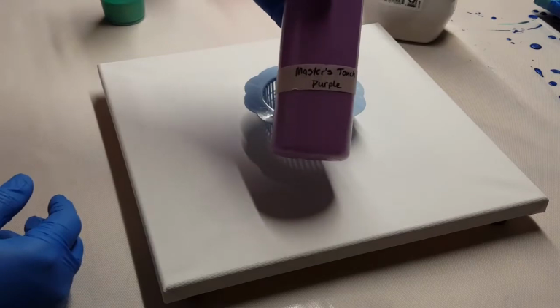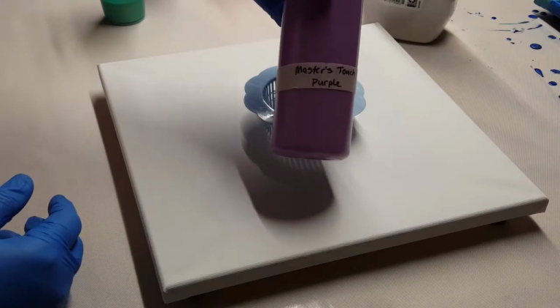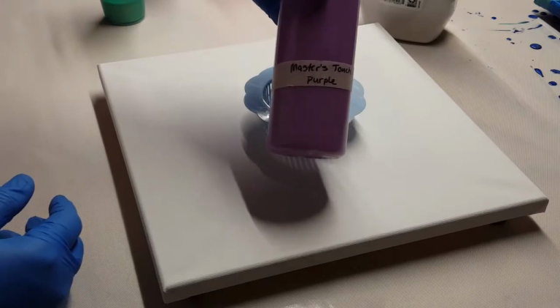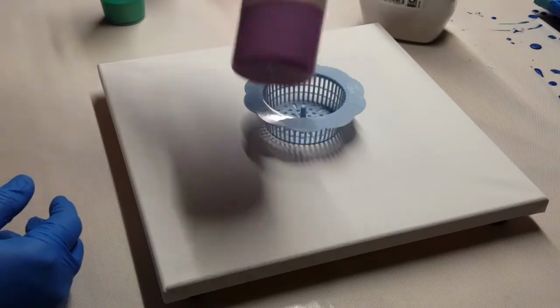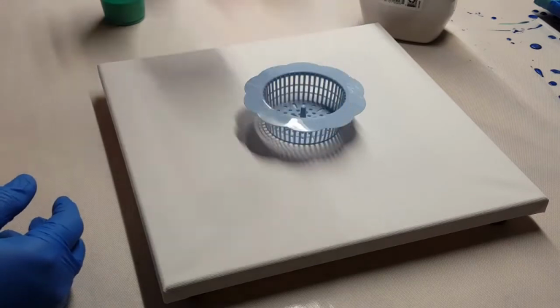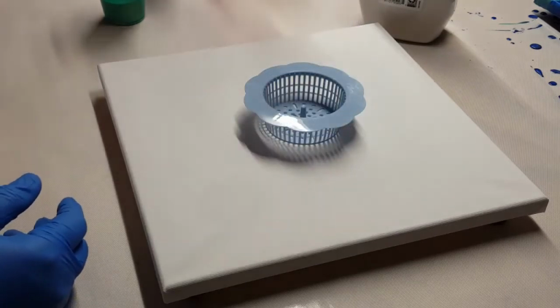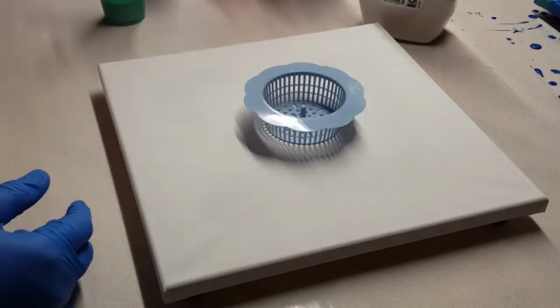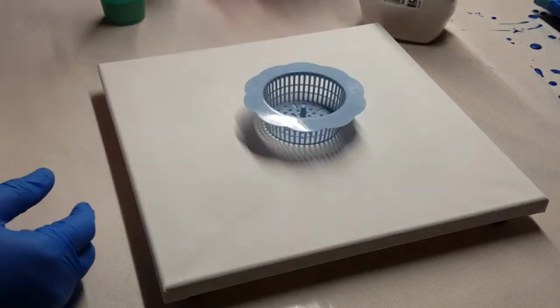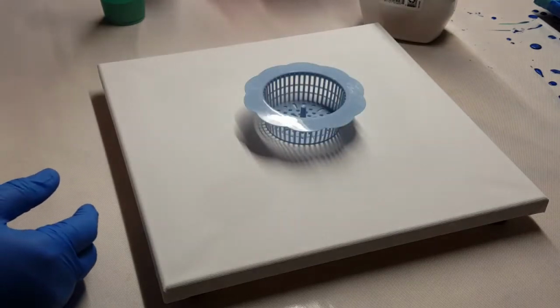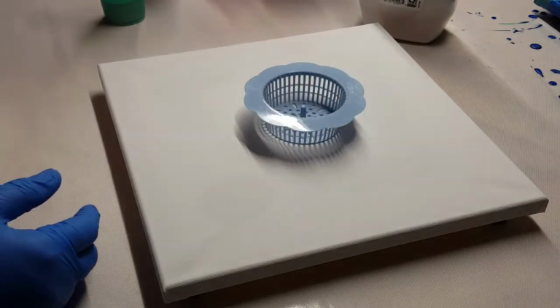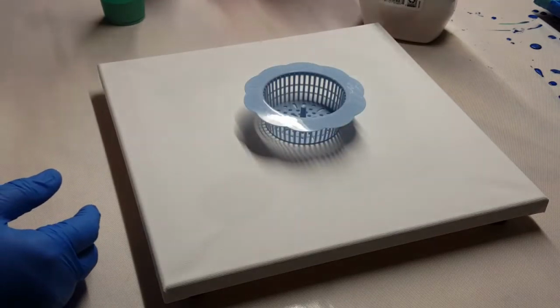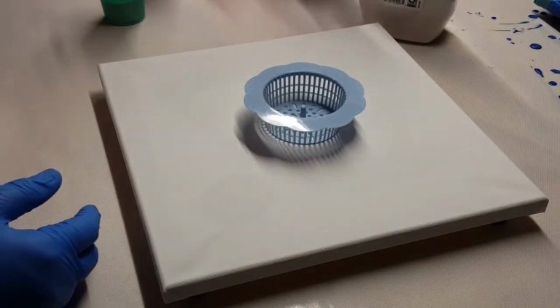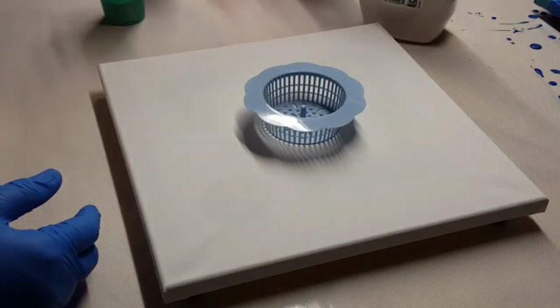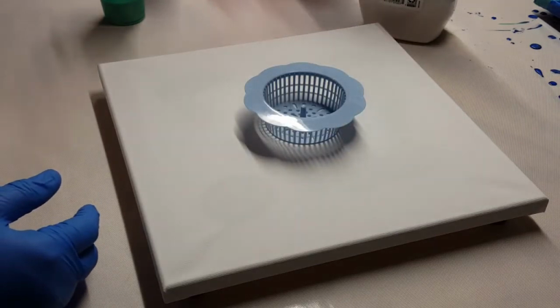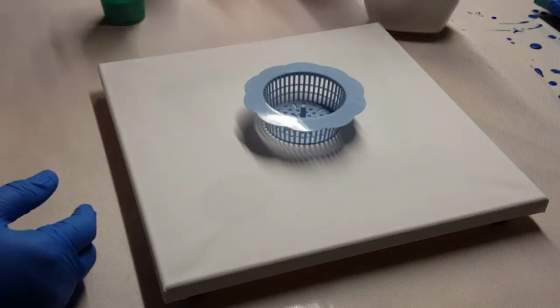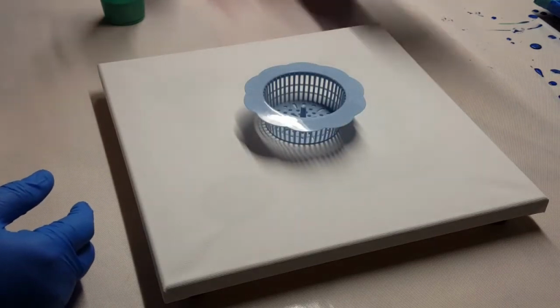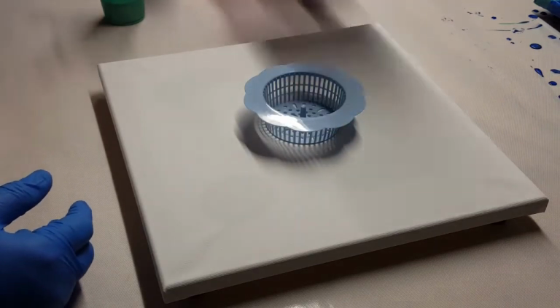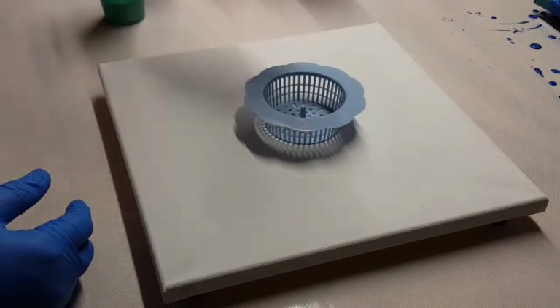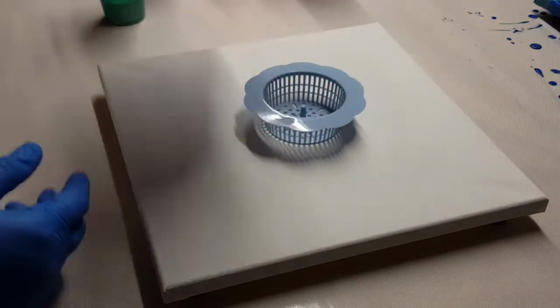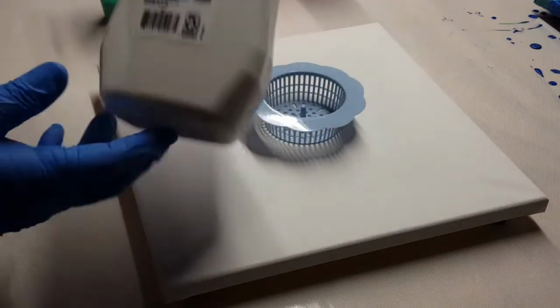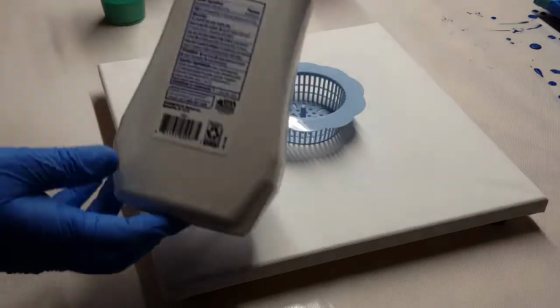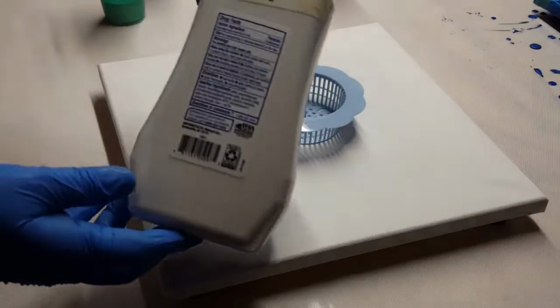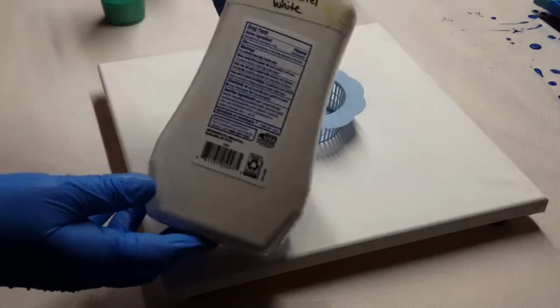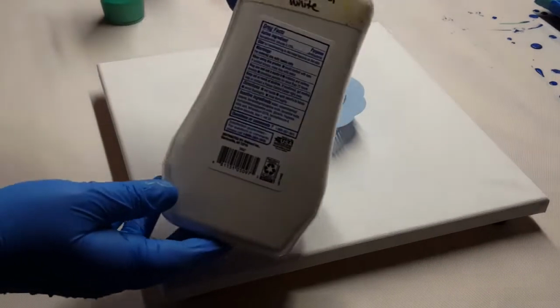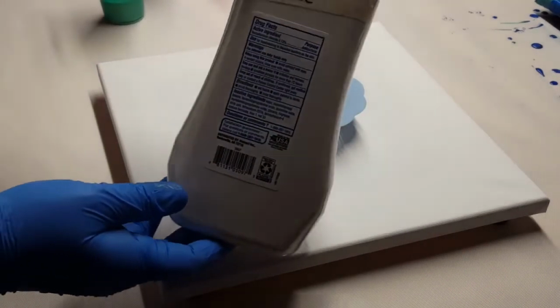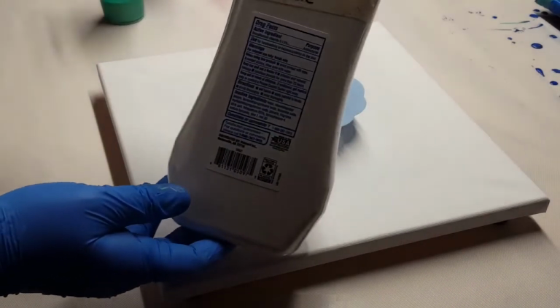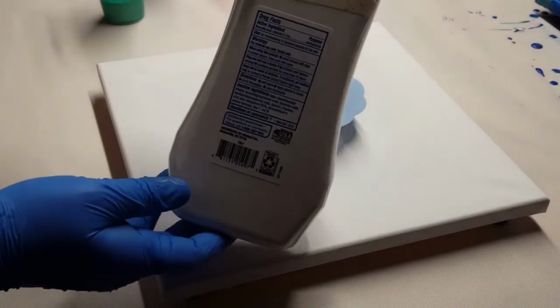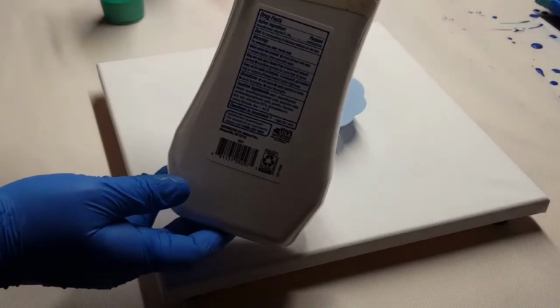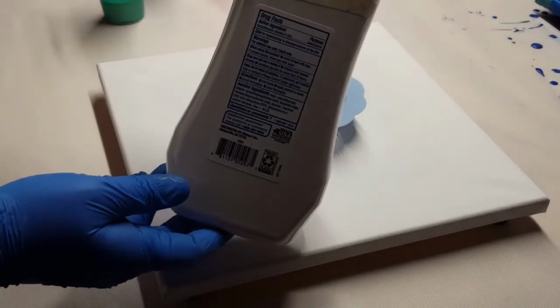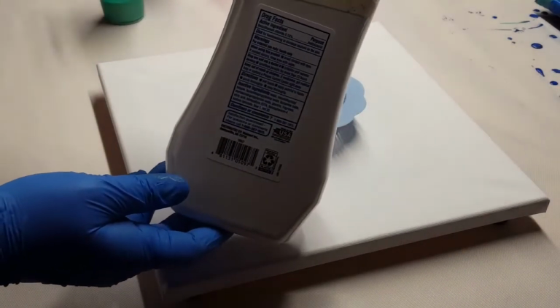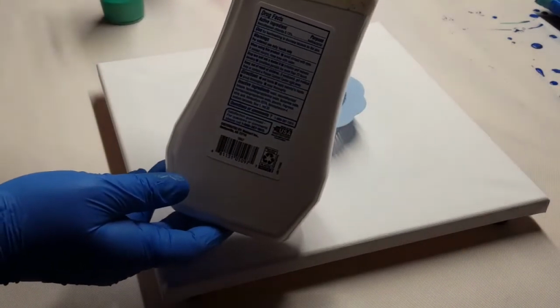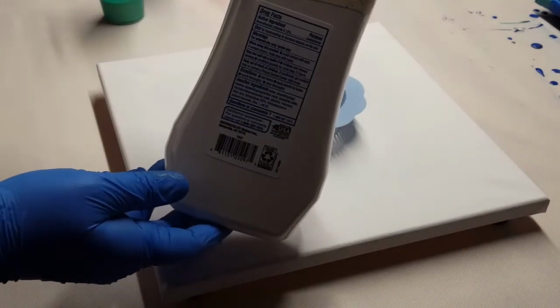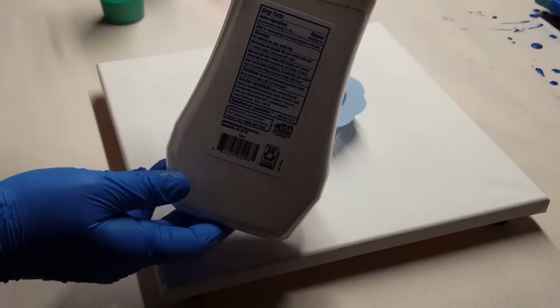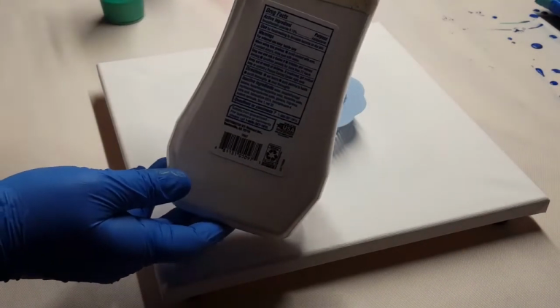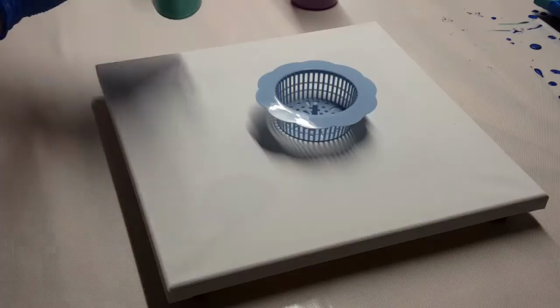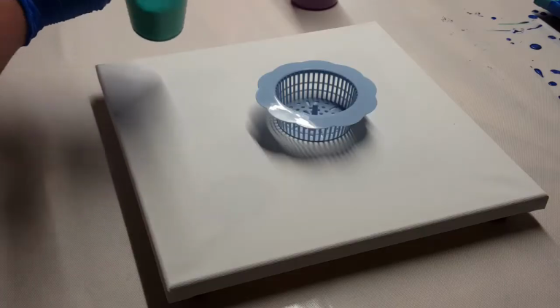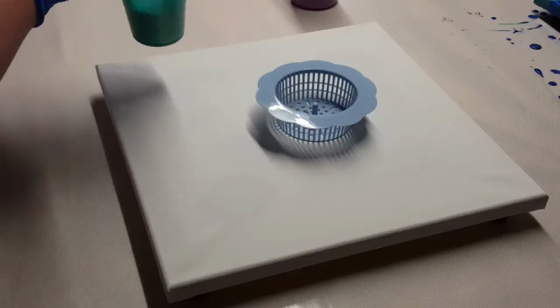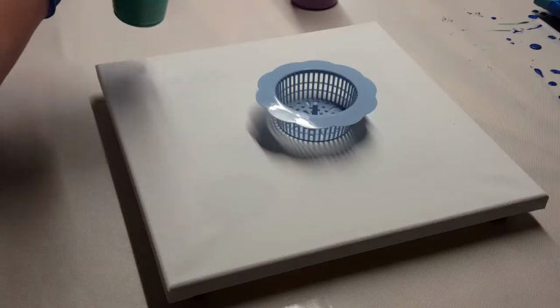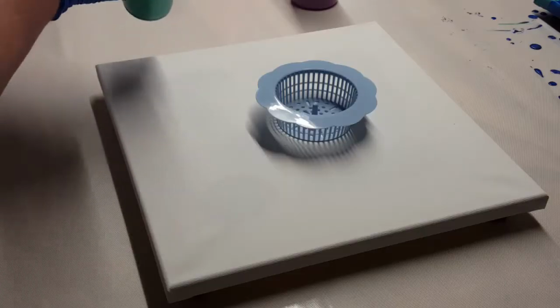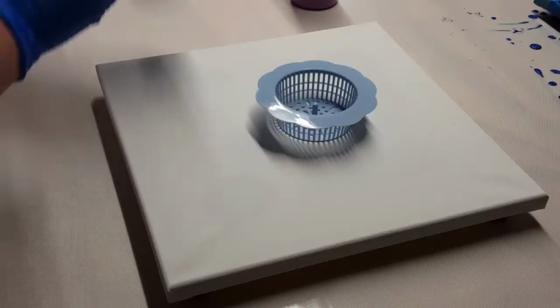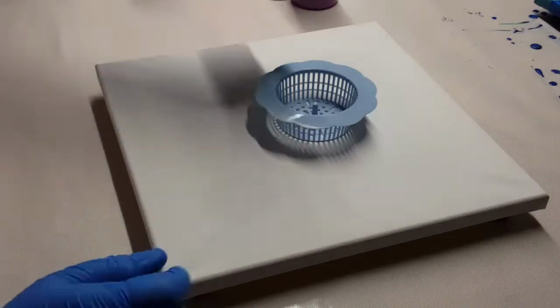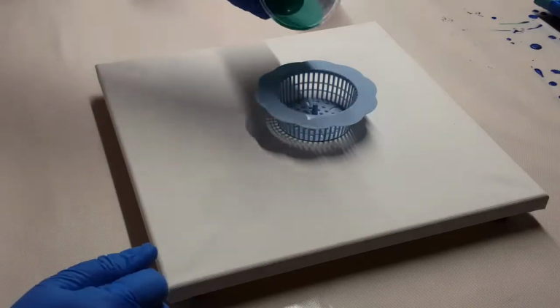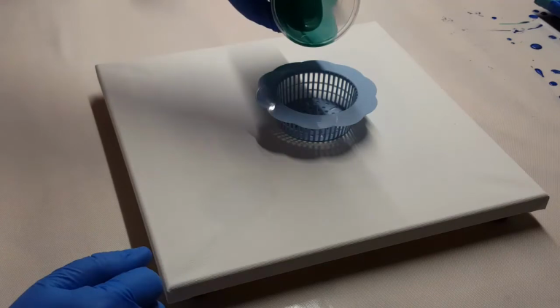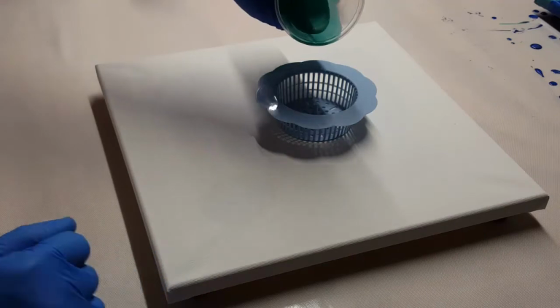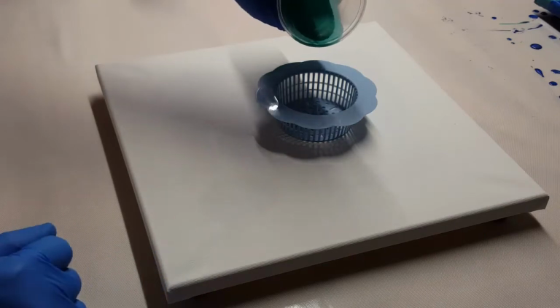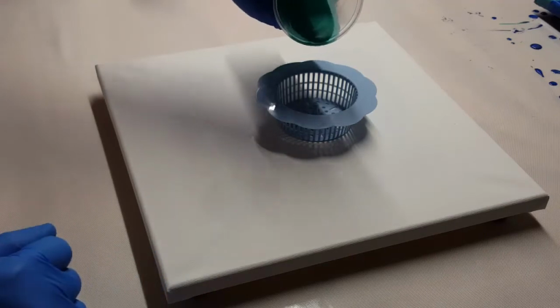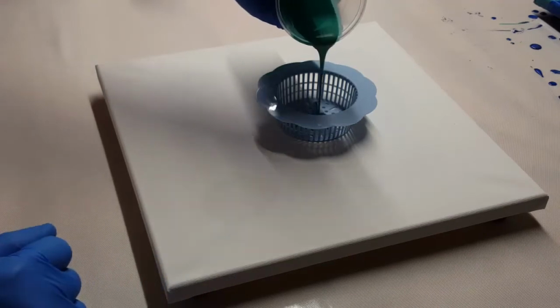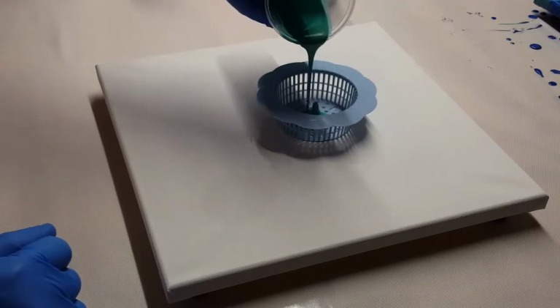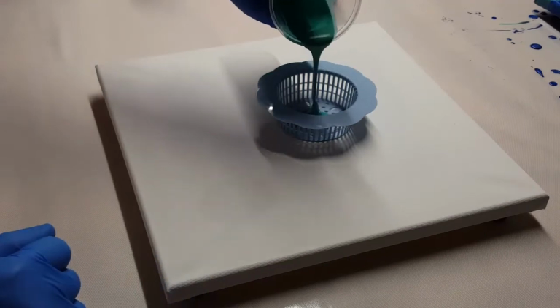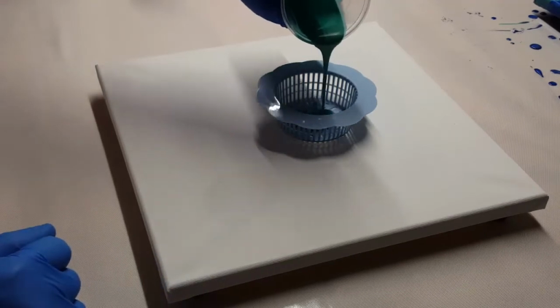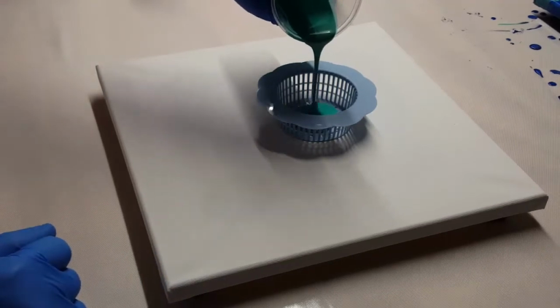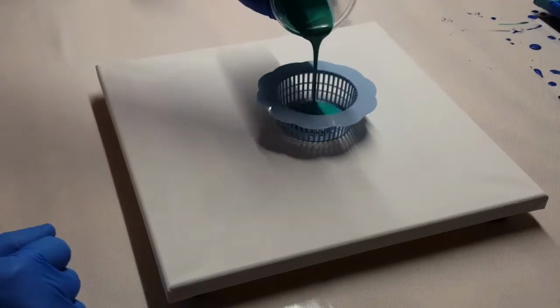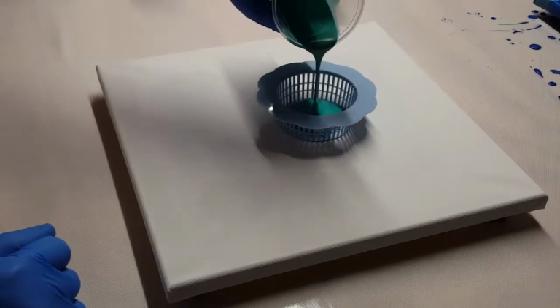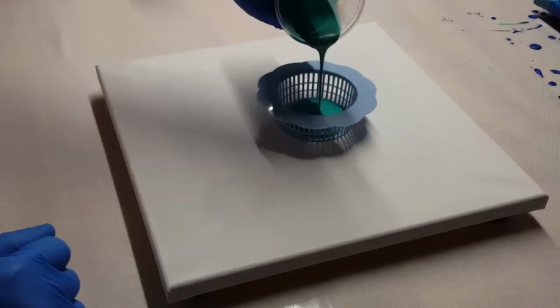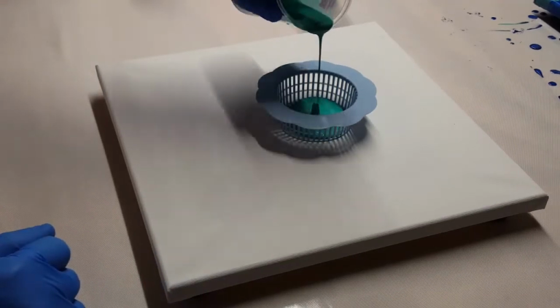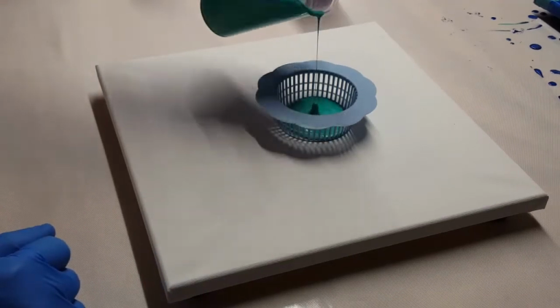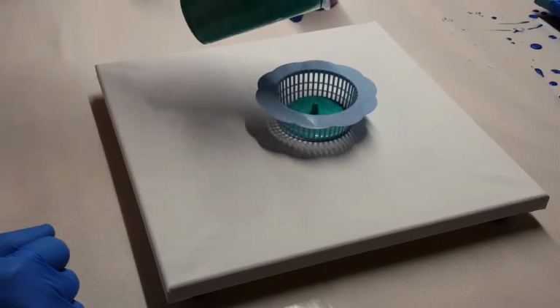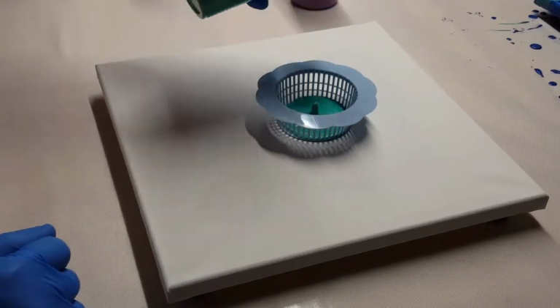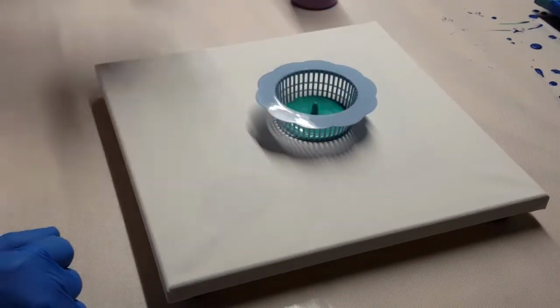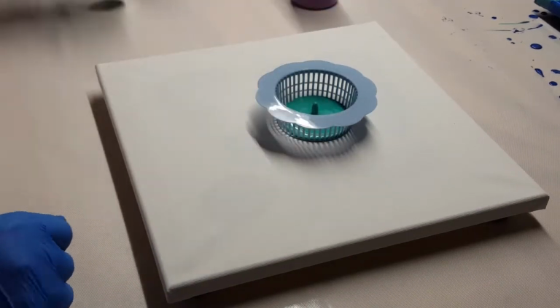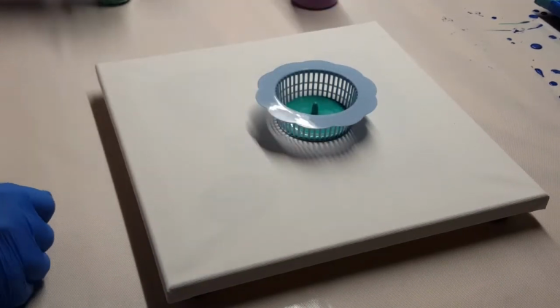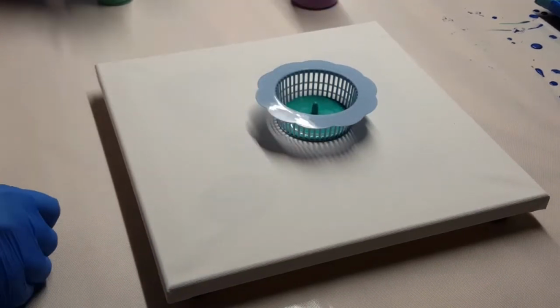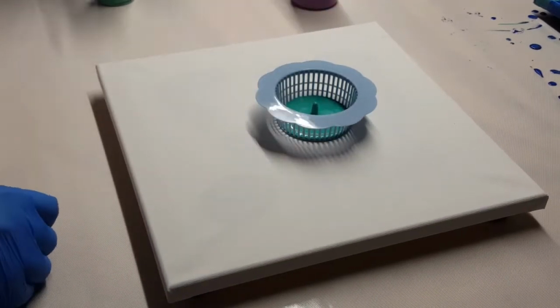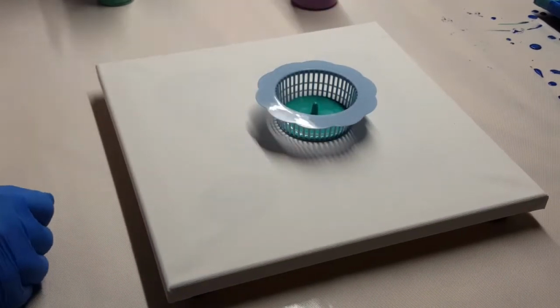I did end up adding some jellyfish to this, but you'll see that here.